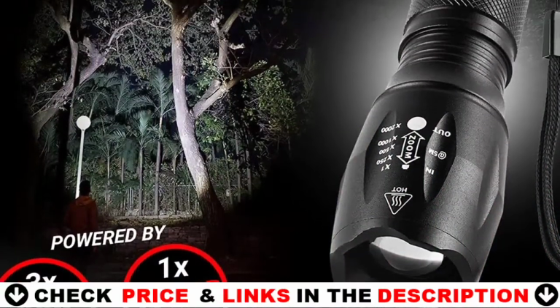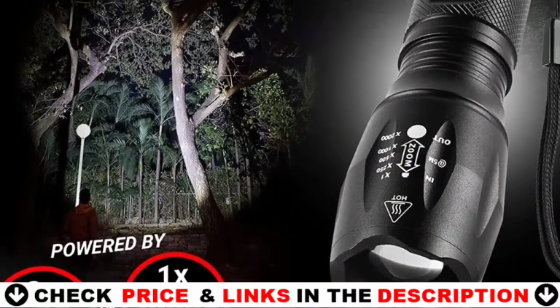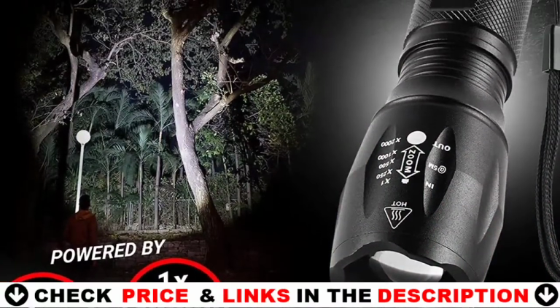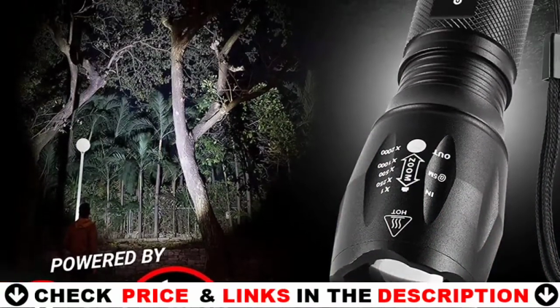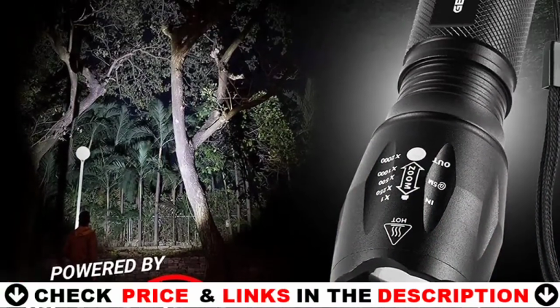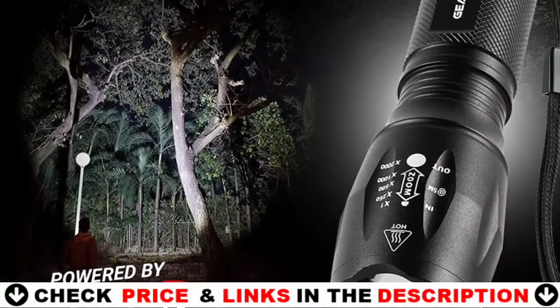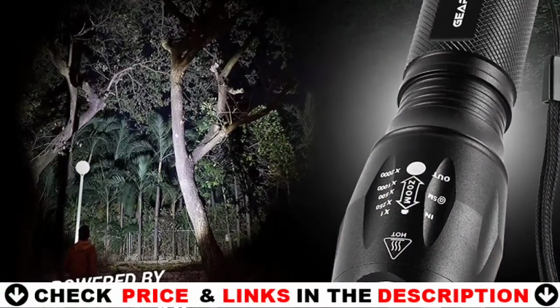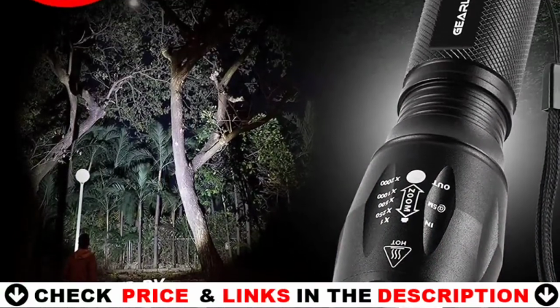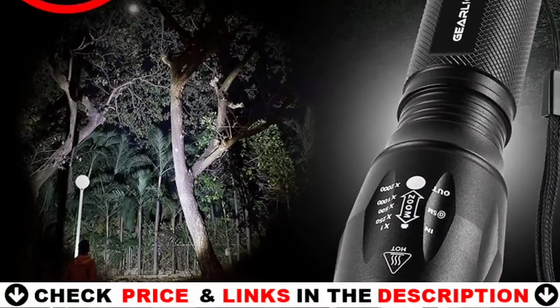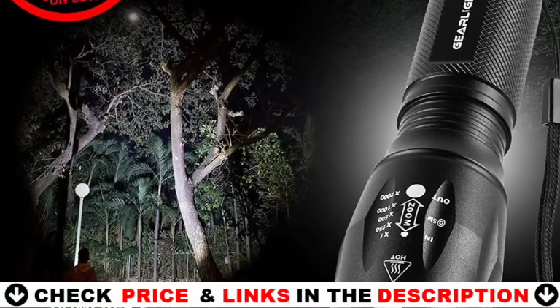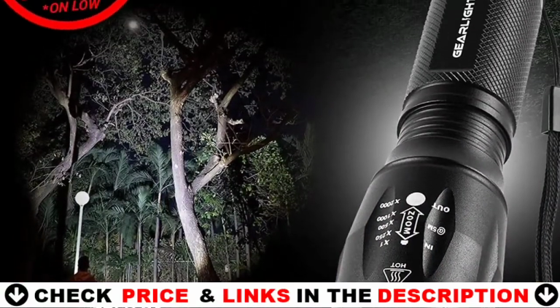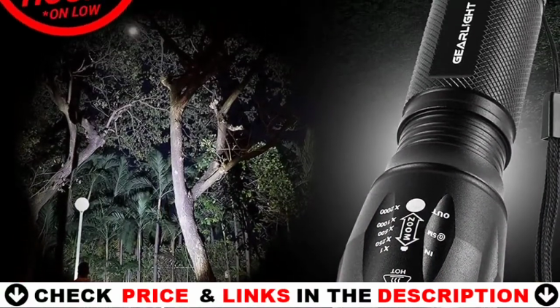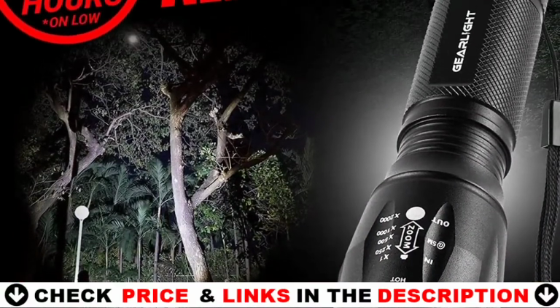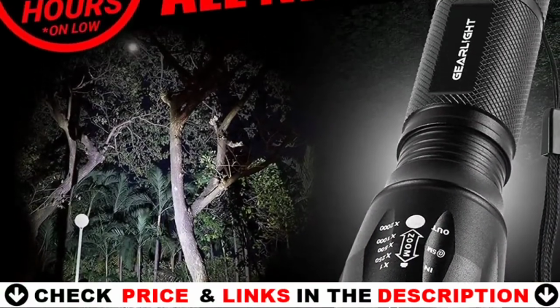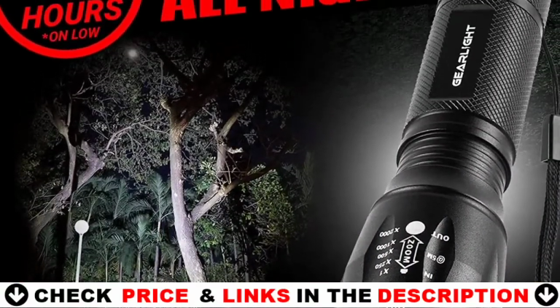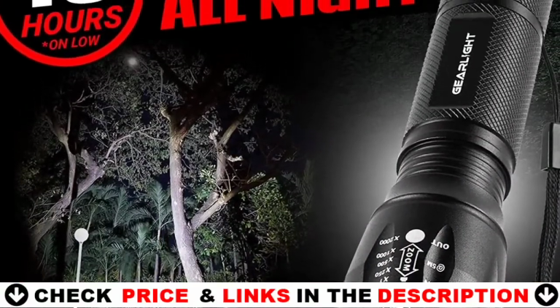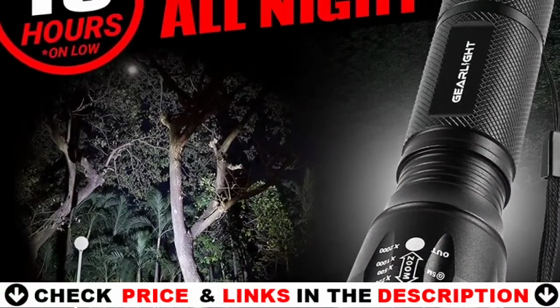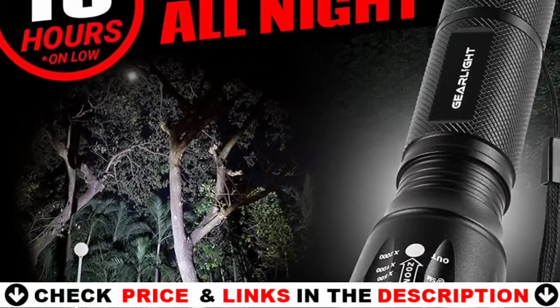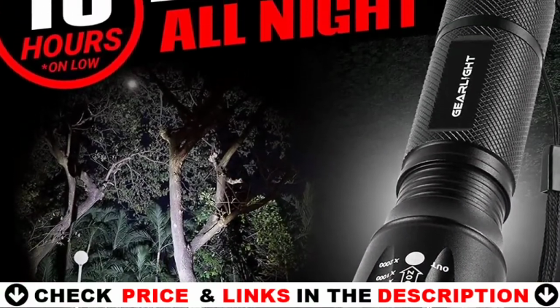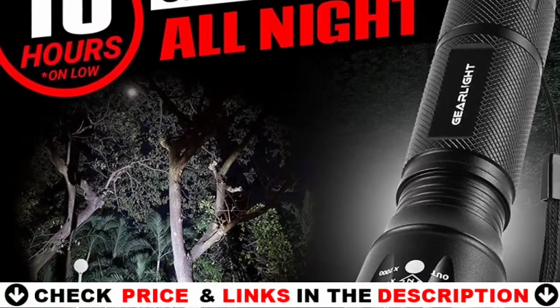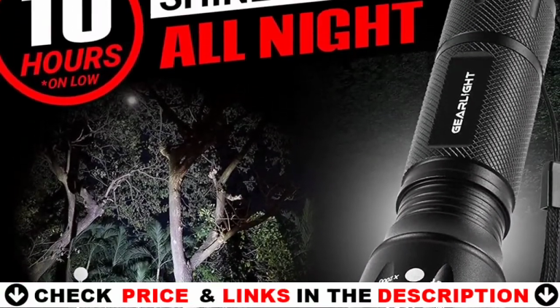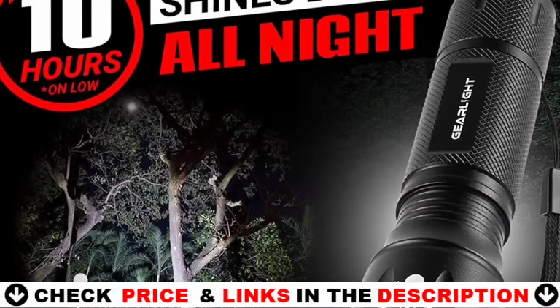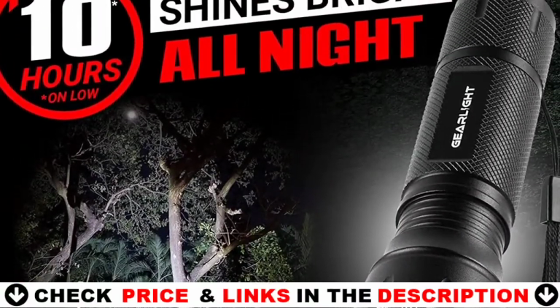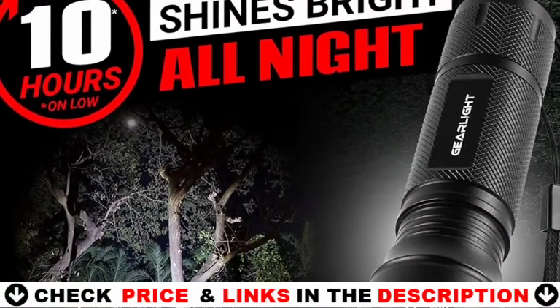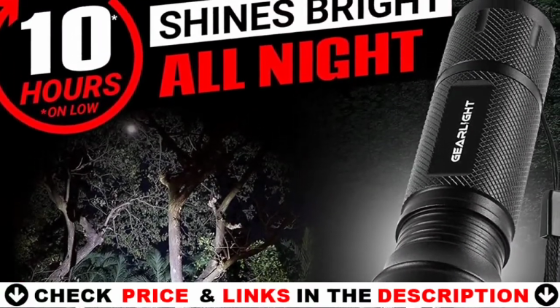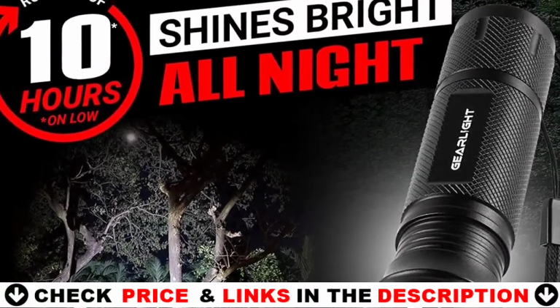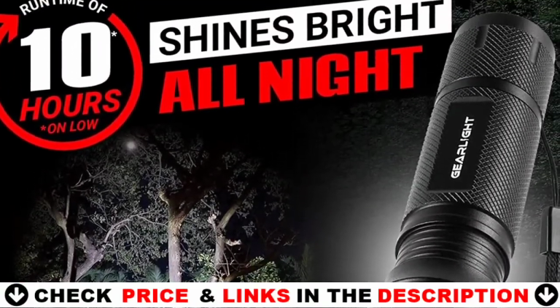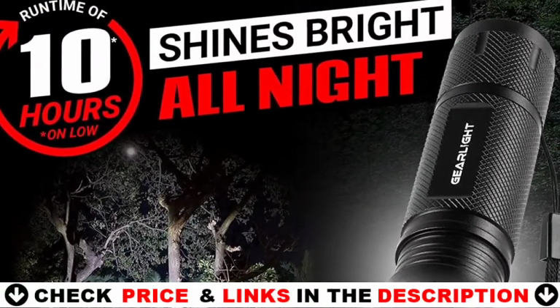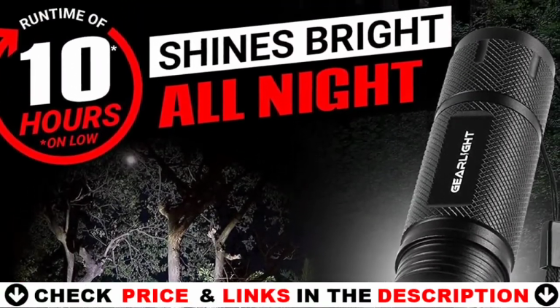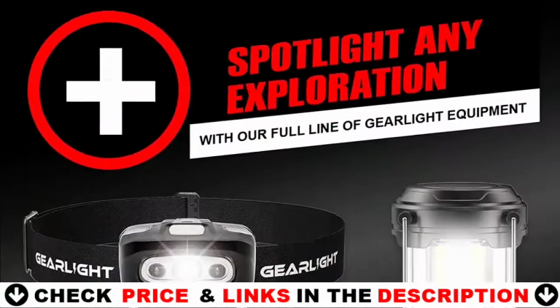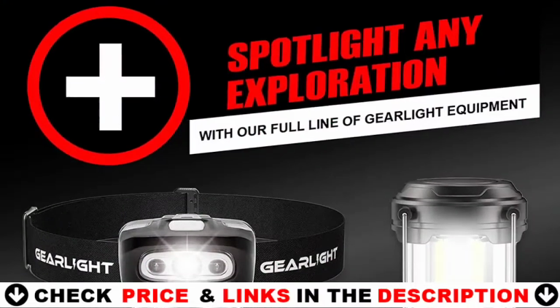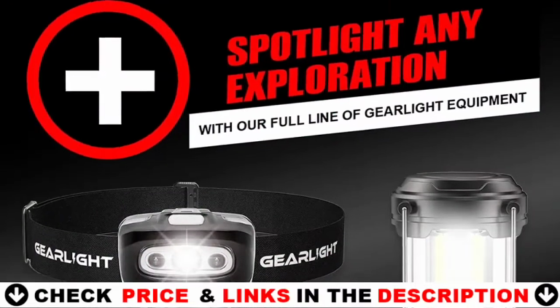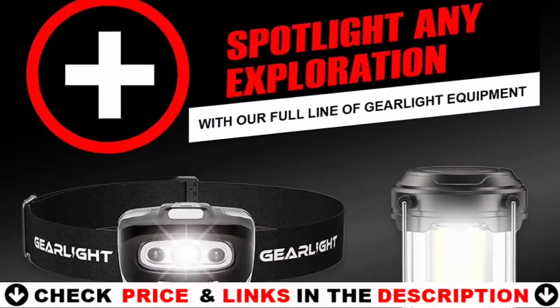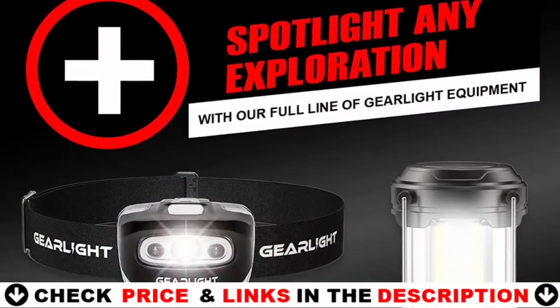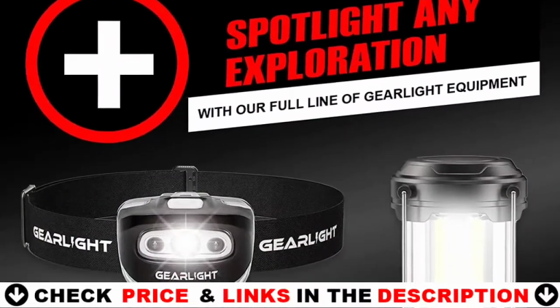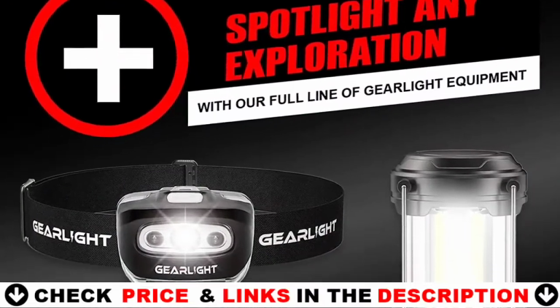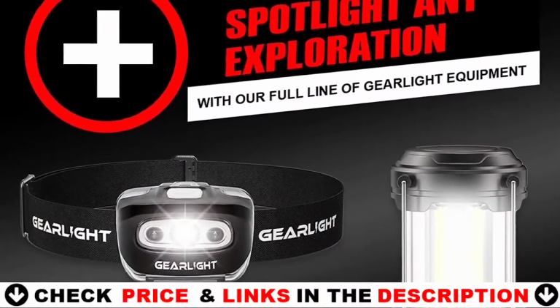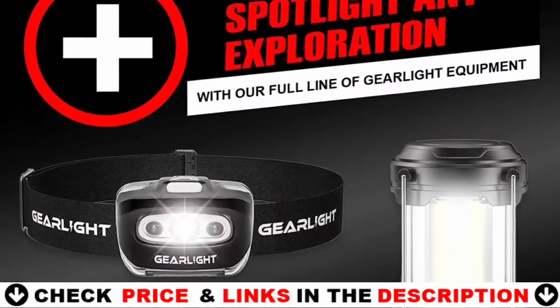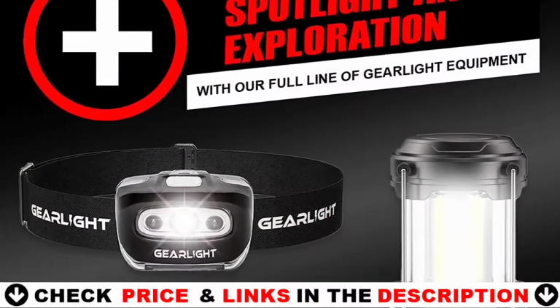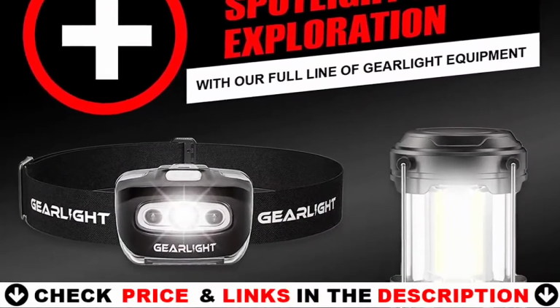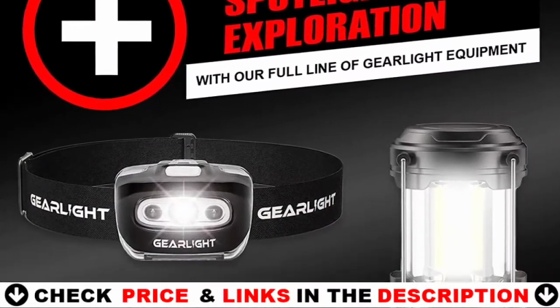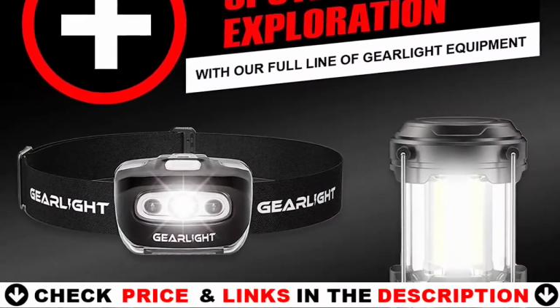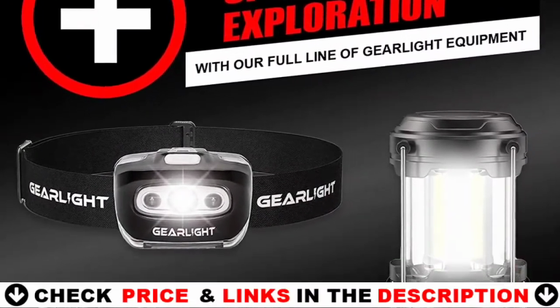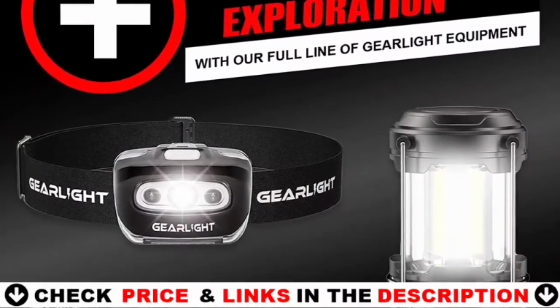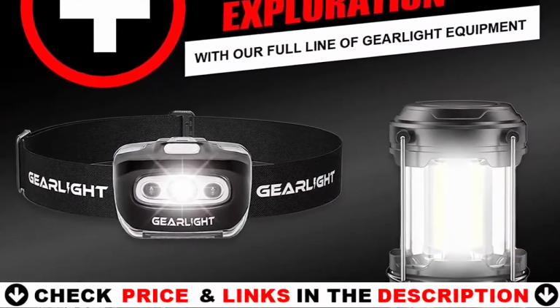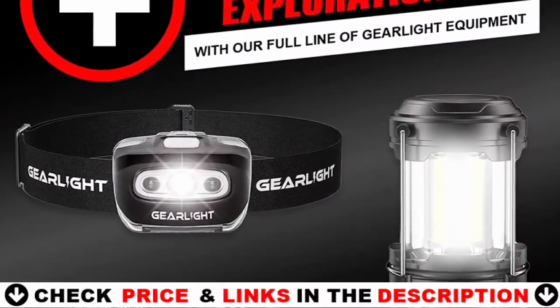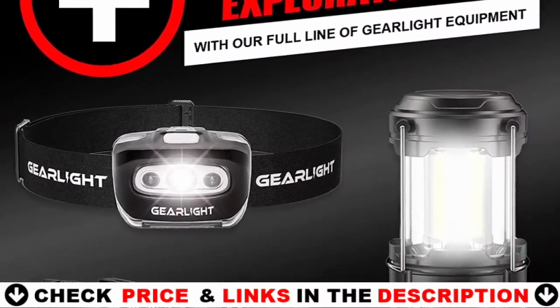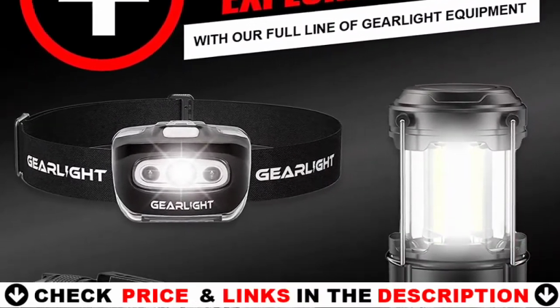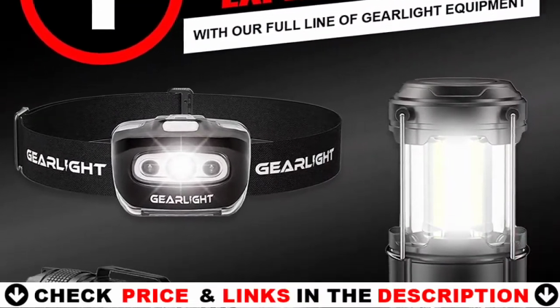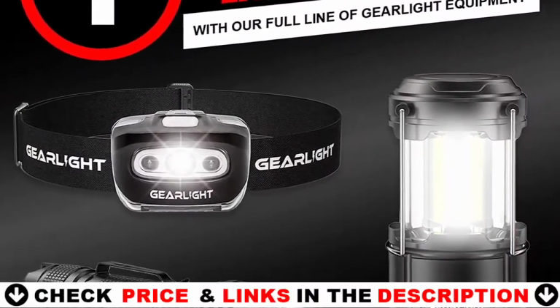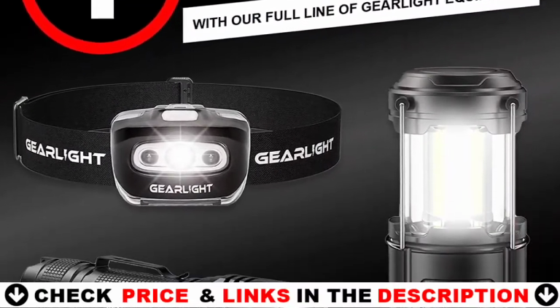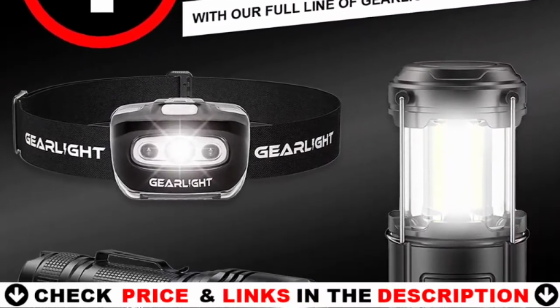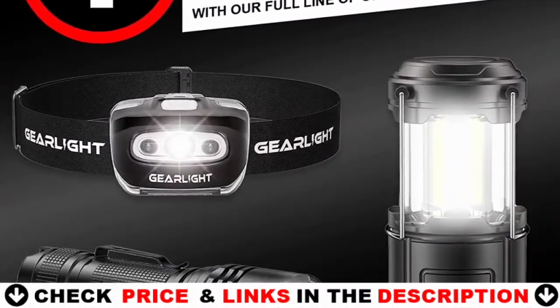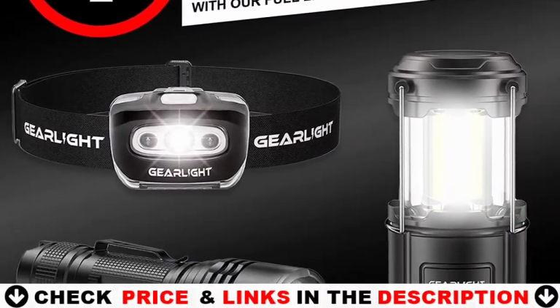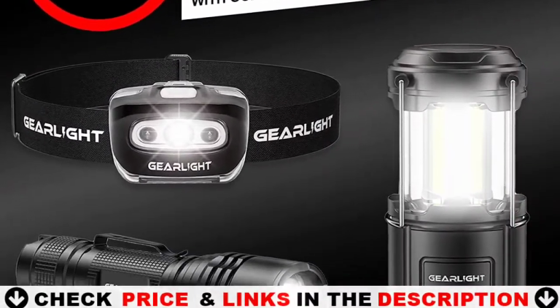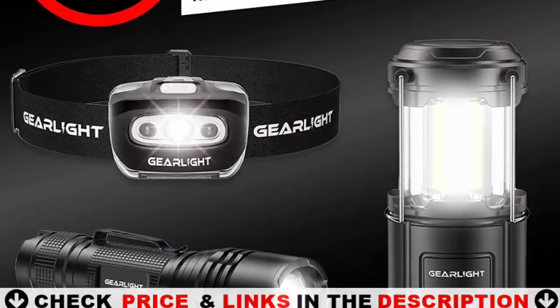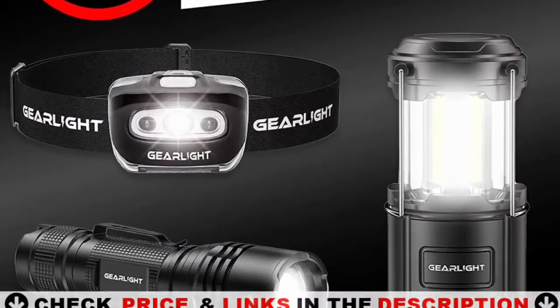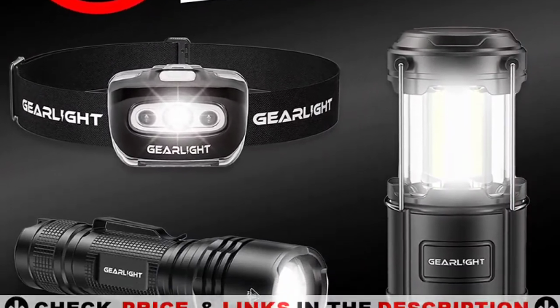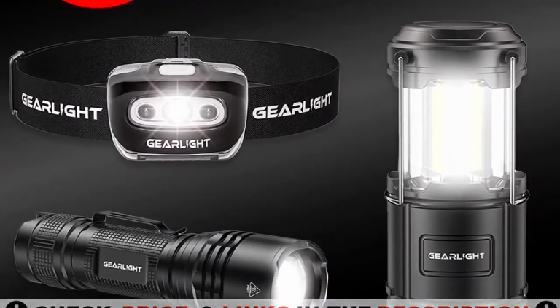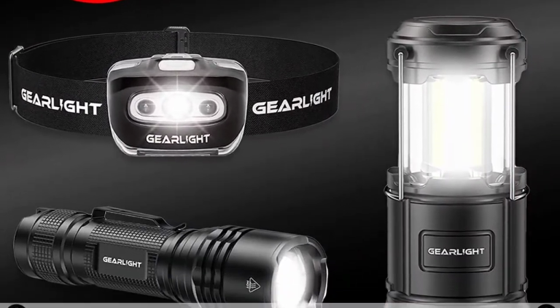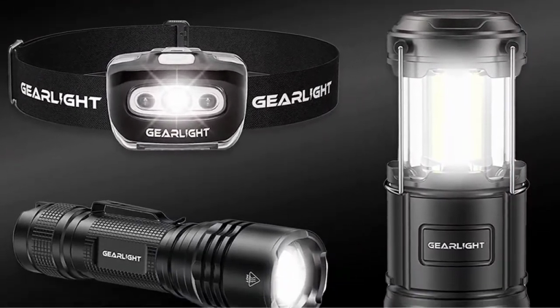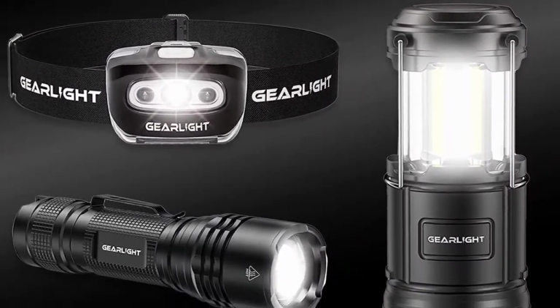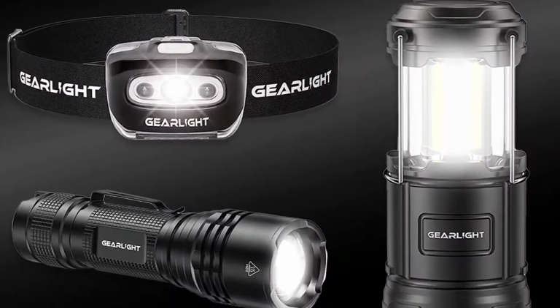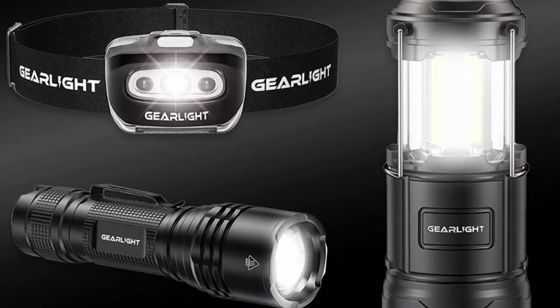These flashlights can withstand a 10-foot drop. They were also tested under various conditions, including freezing and temporary immersion in water.